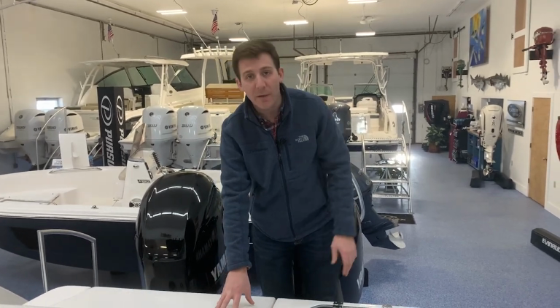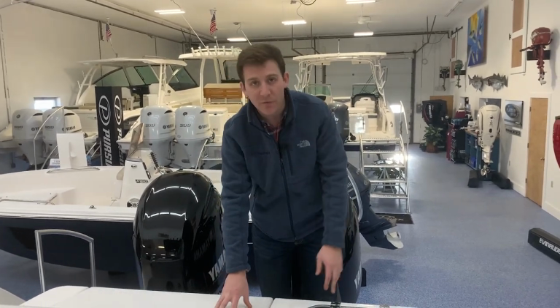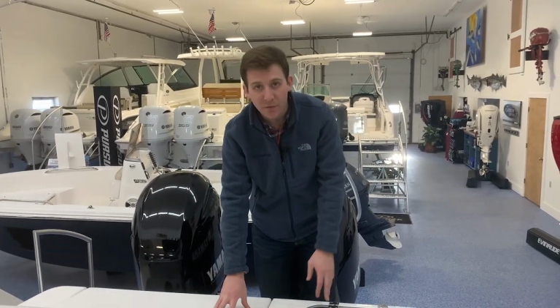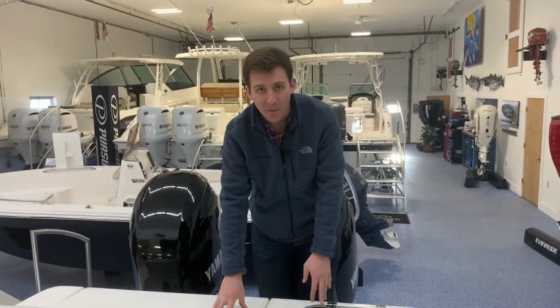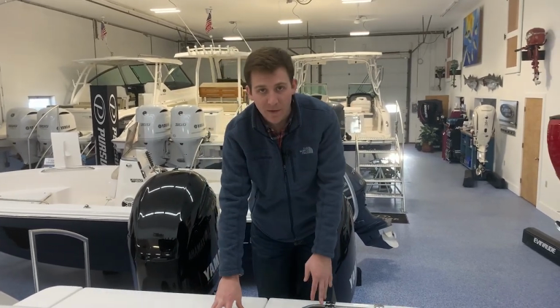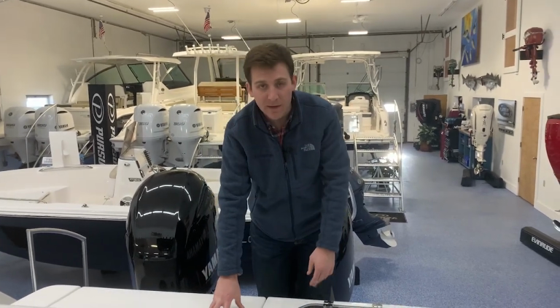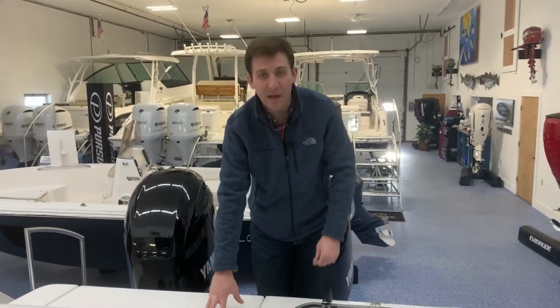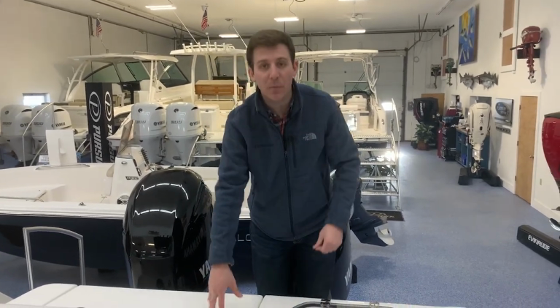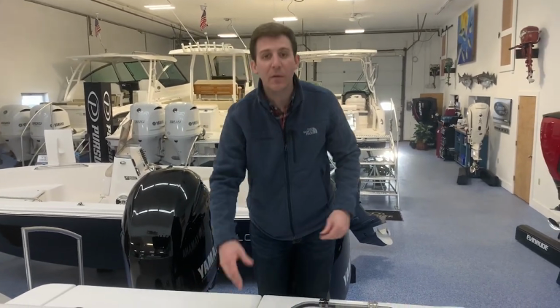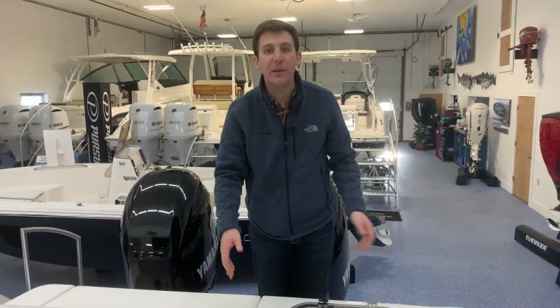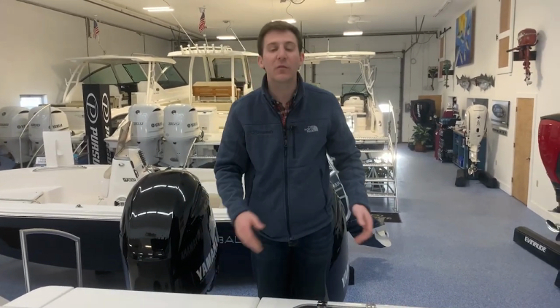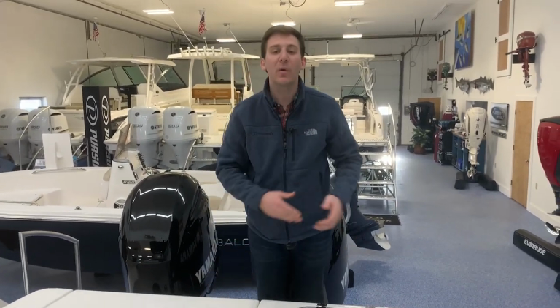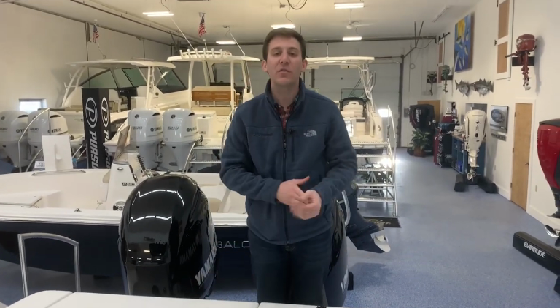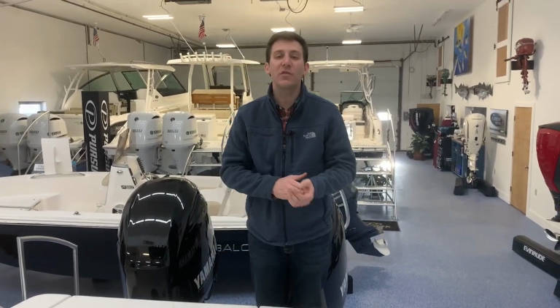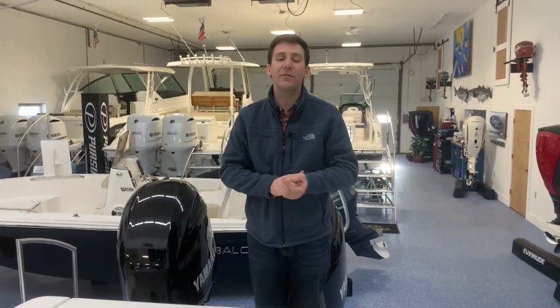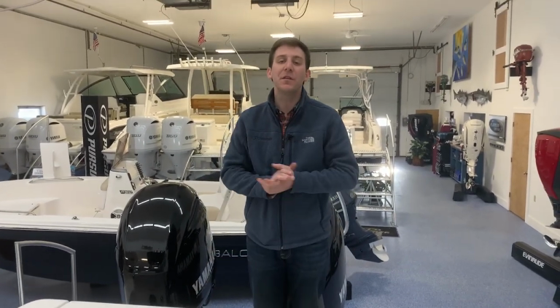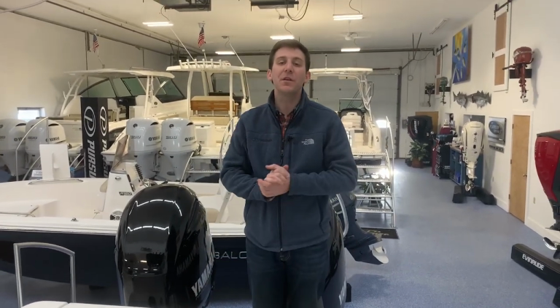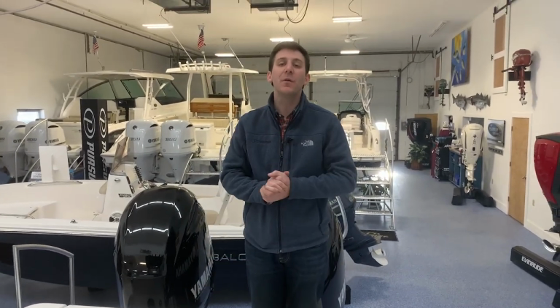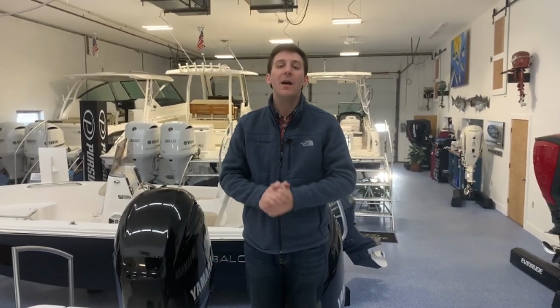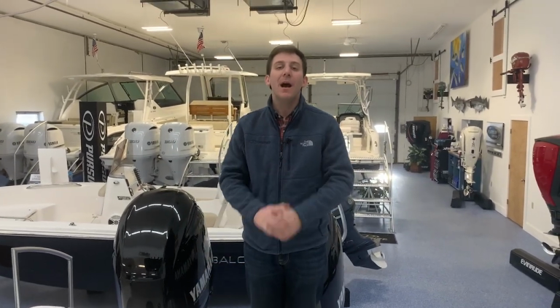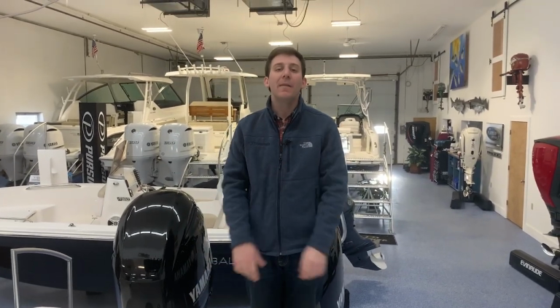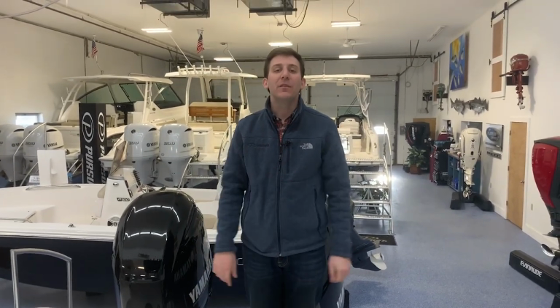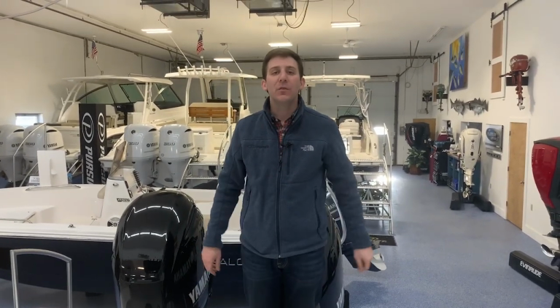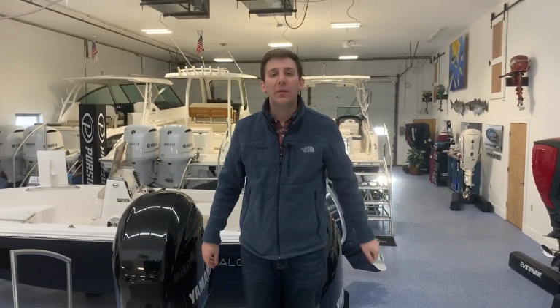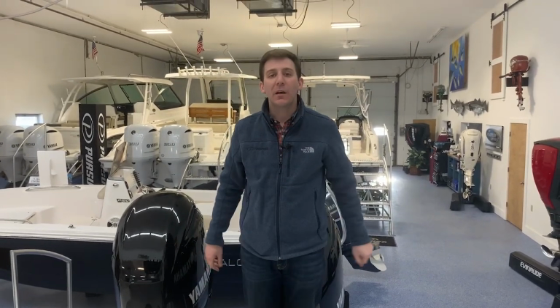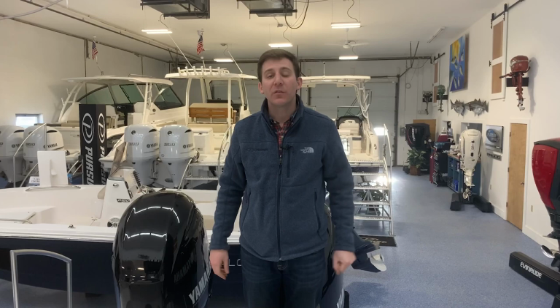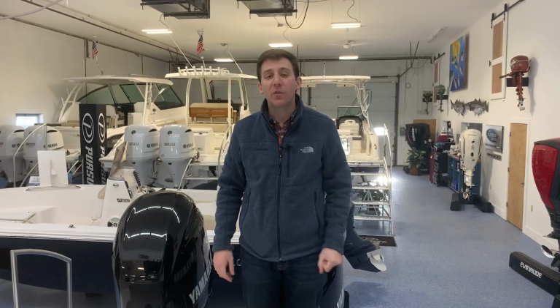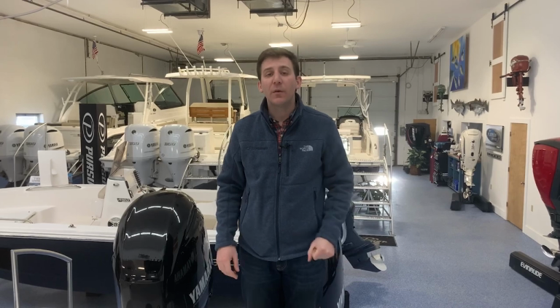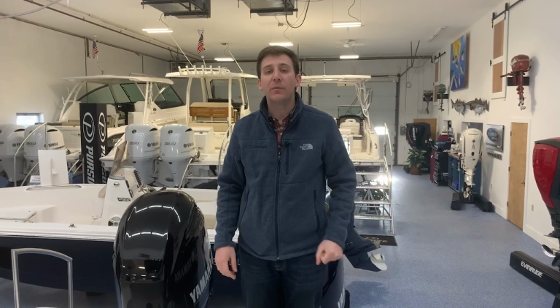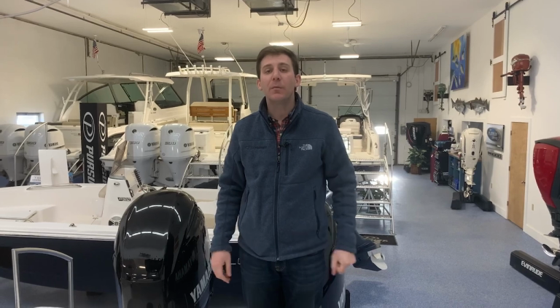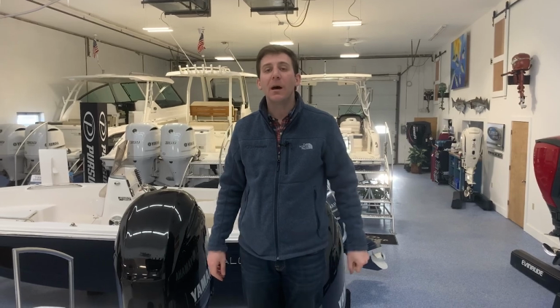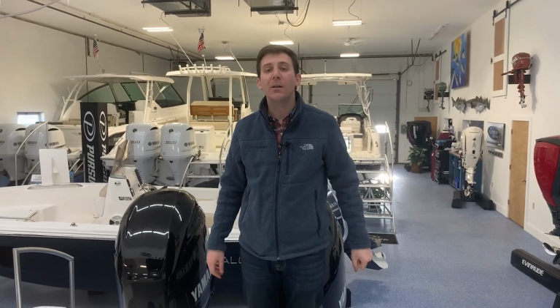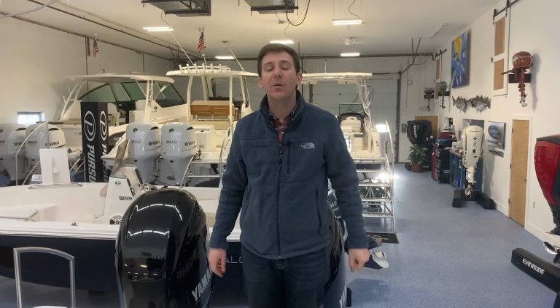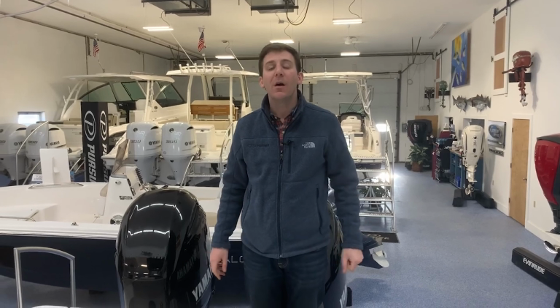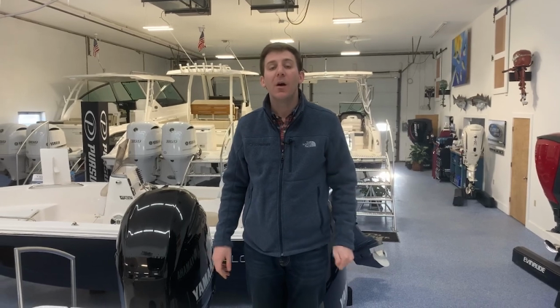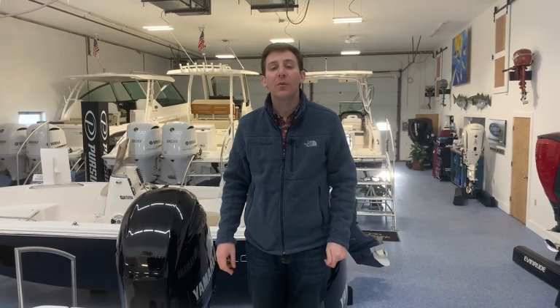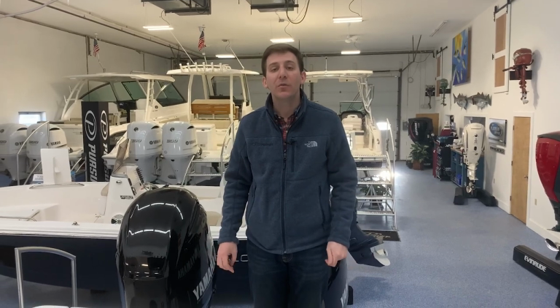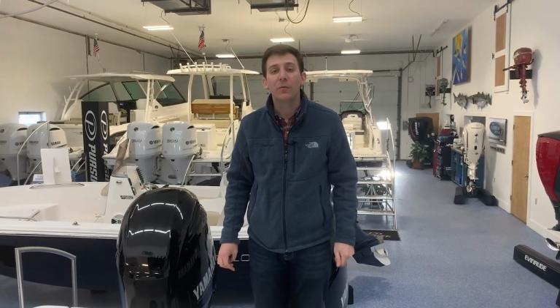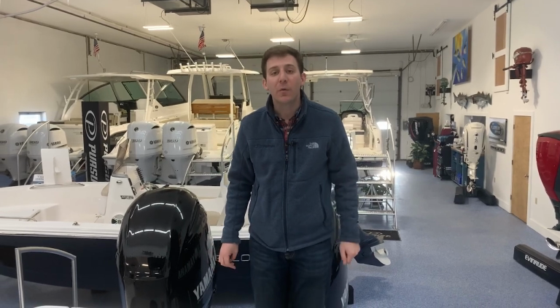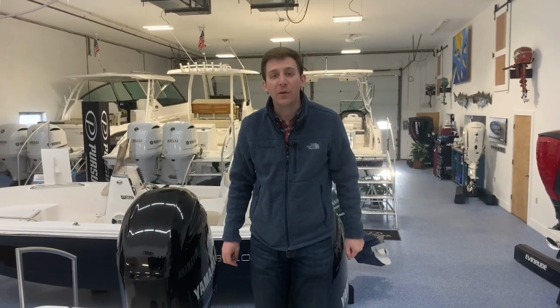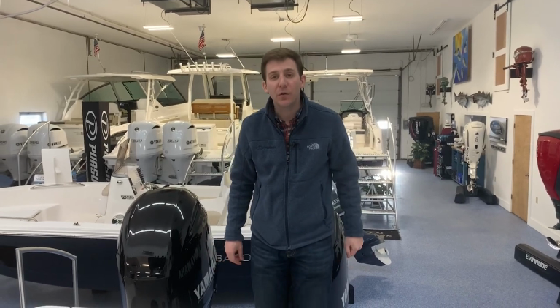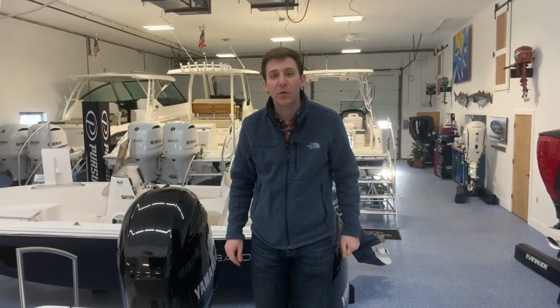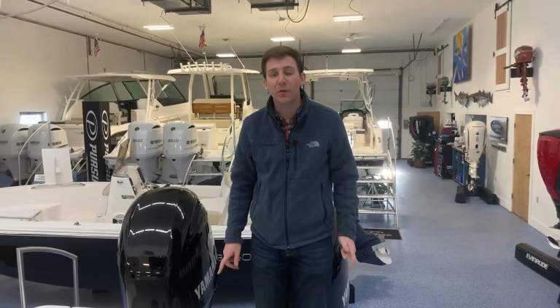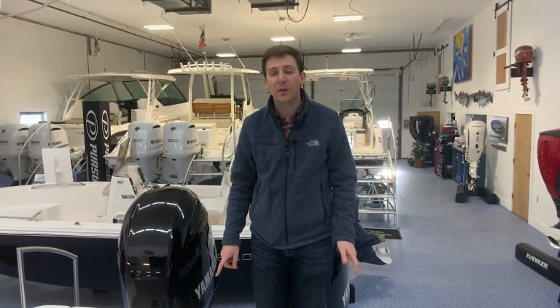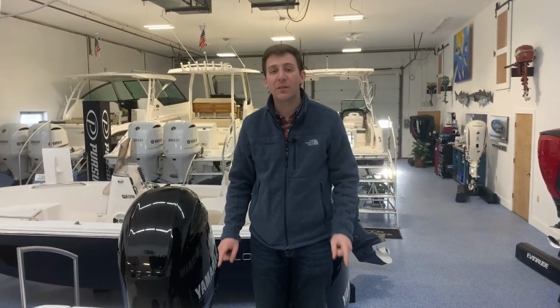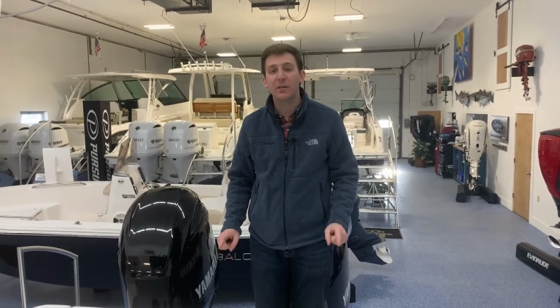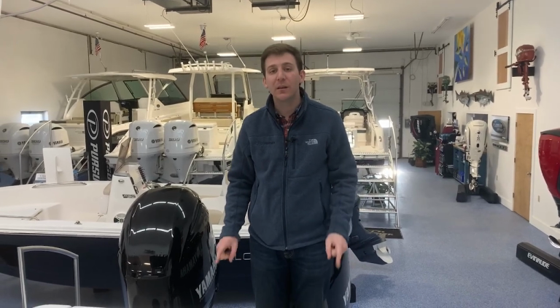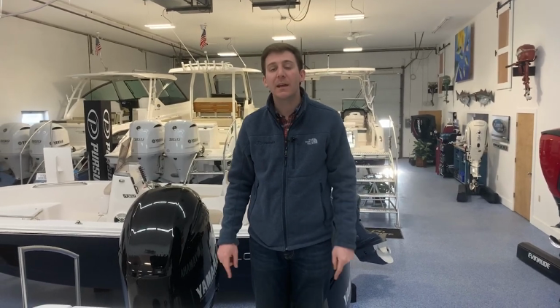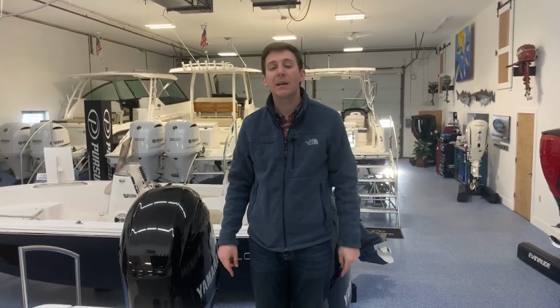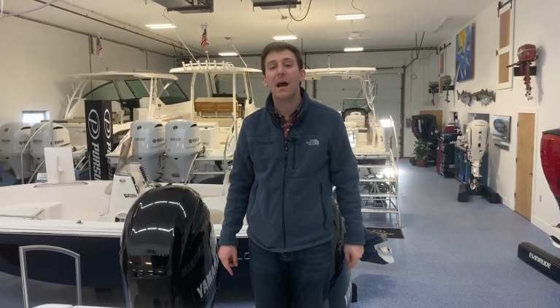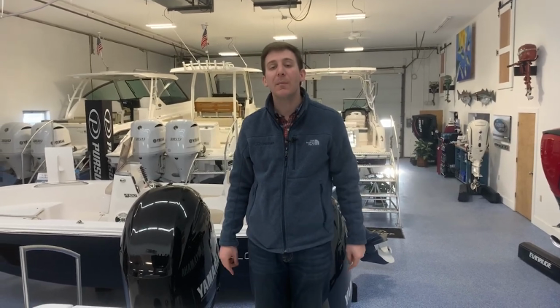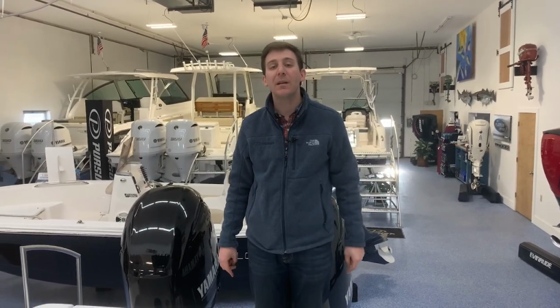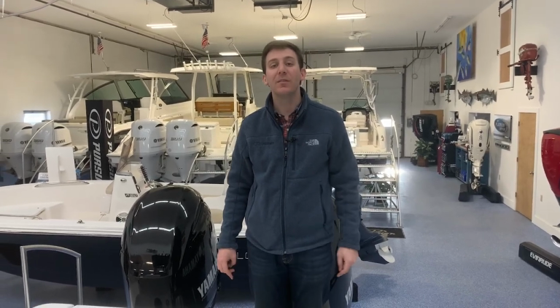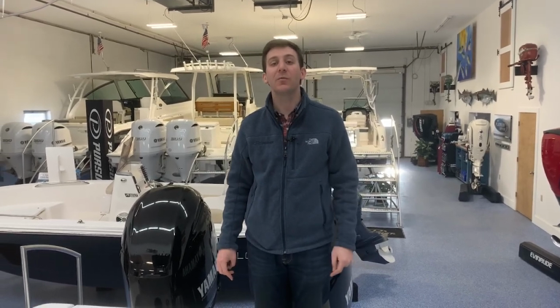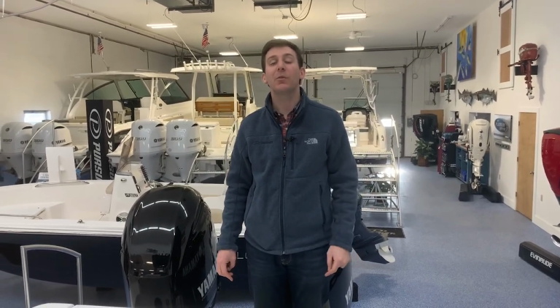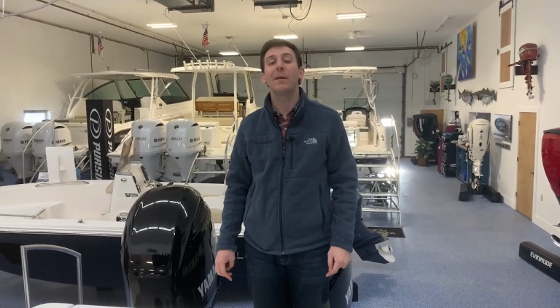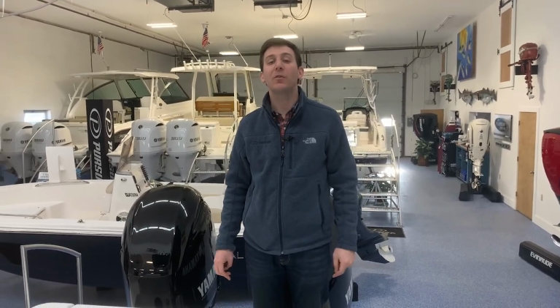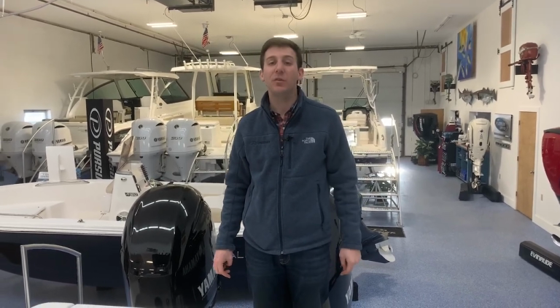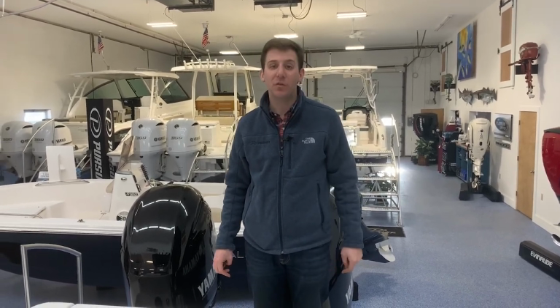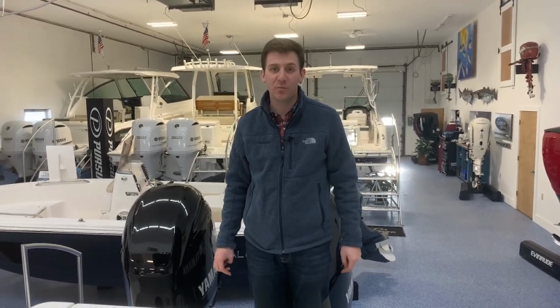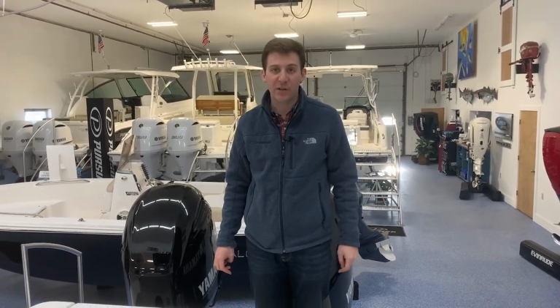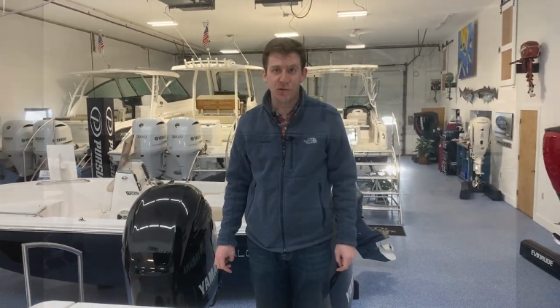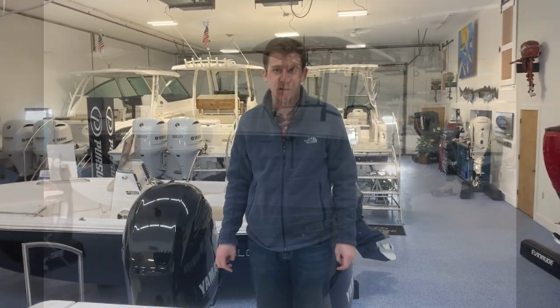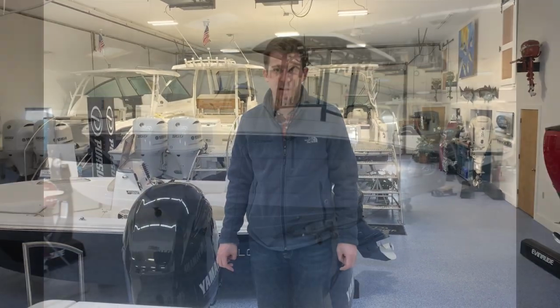I'm Evan from Atlantic Outboard. Thanks for watching our video on this 2020 Rabalo R242. Don't forget to like, comment, and subscribe to our YouTube channel today.